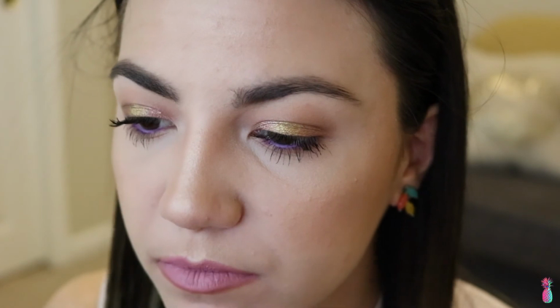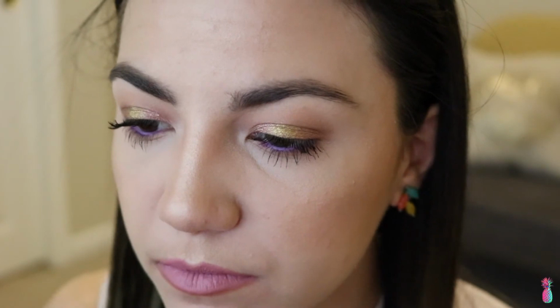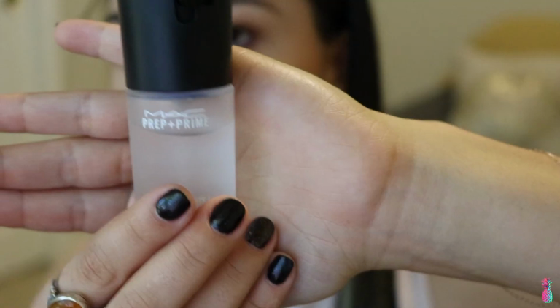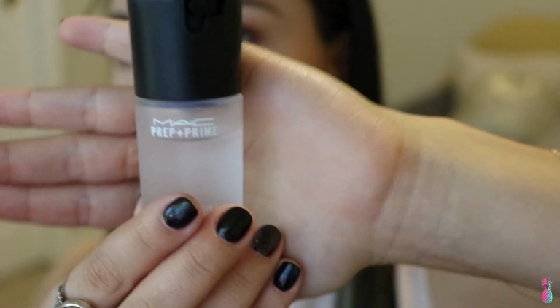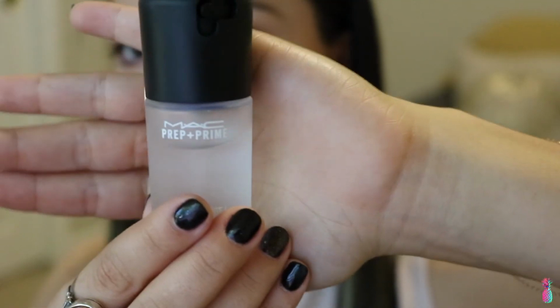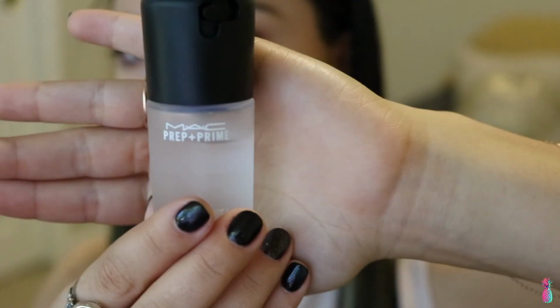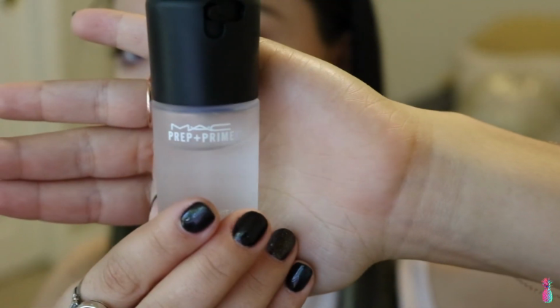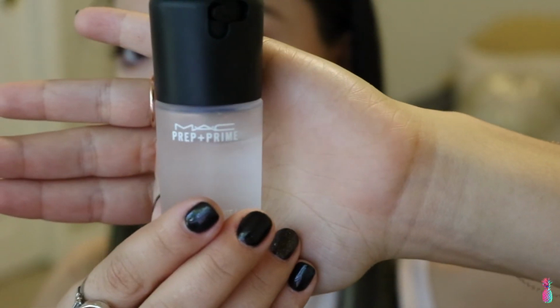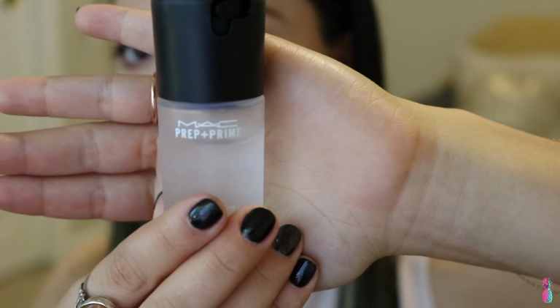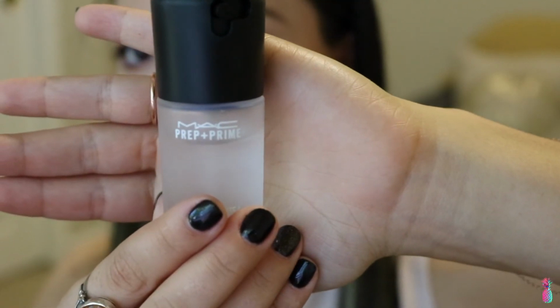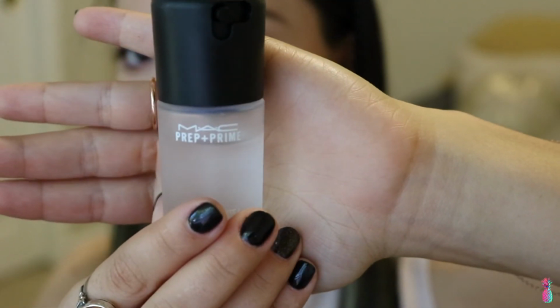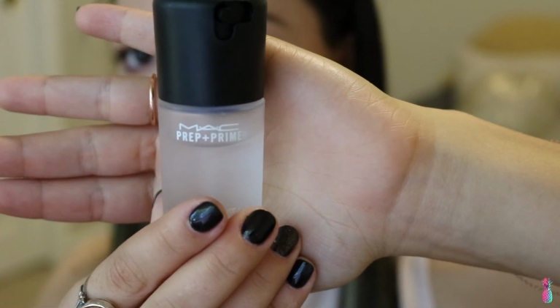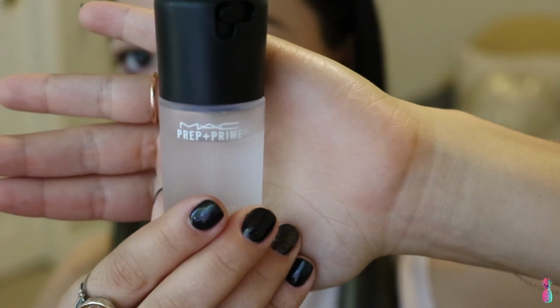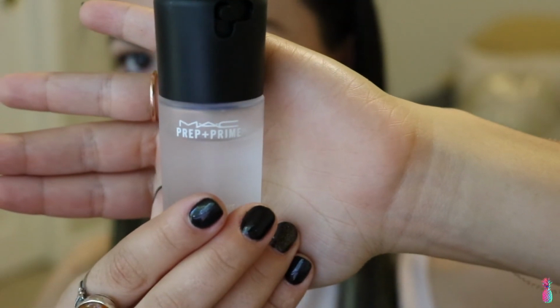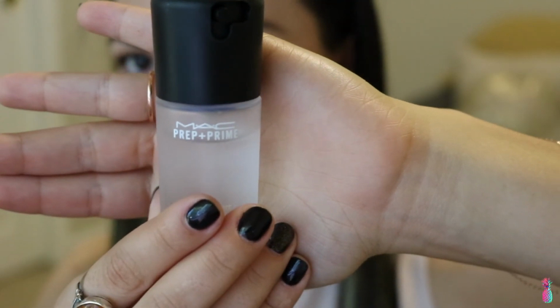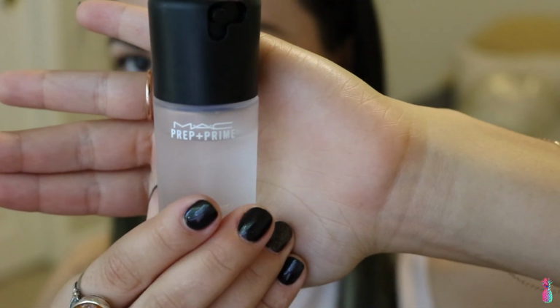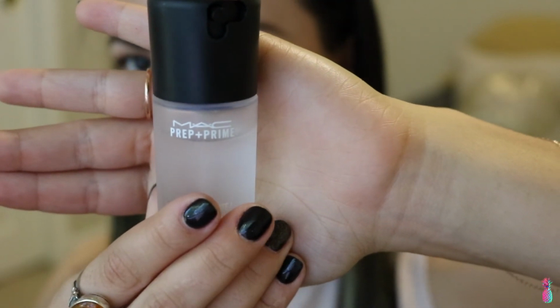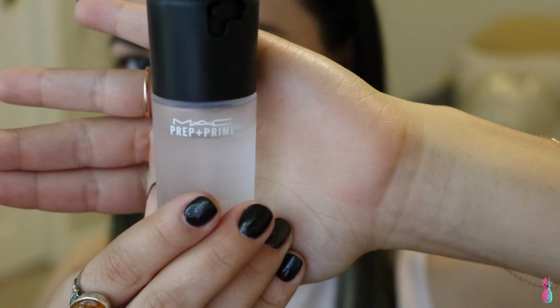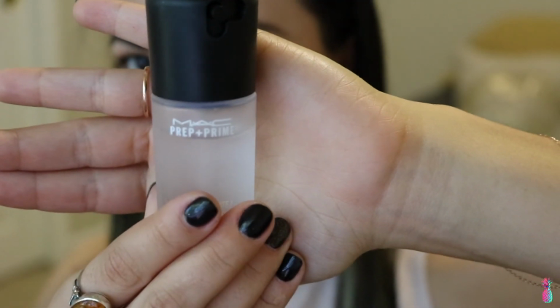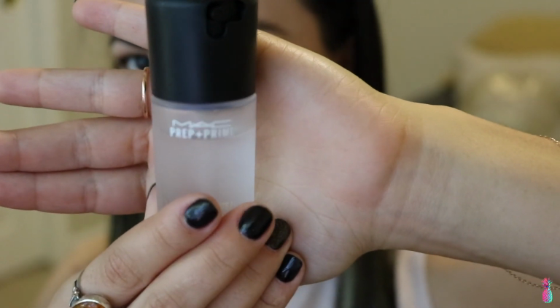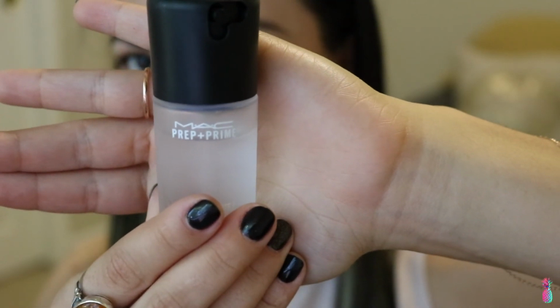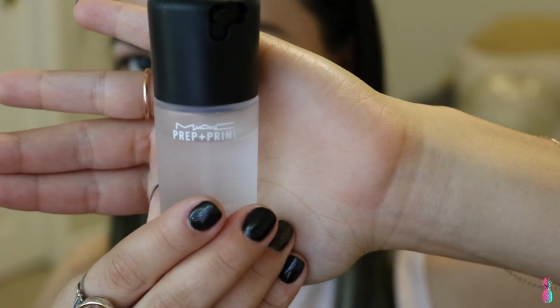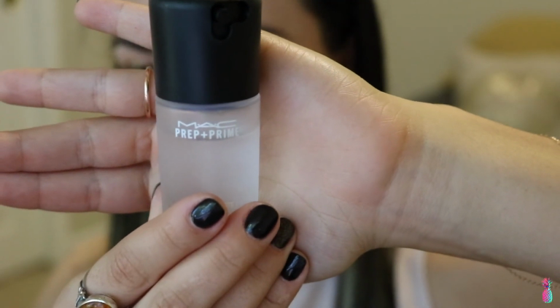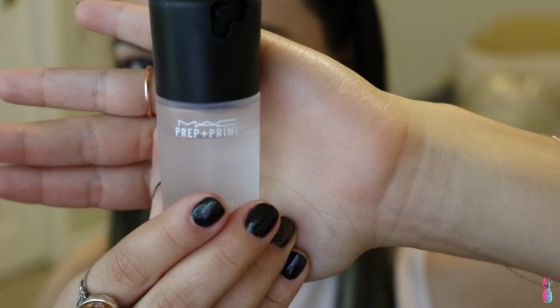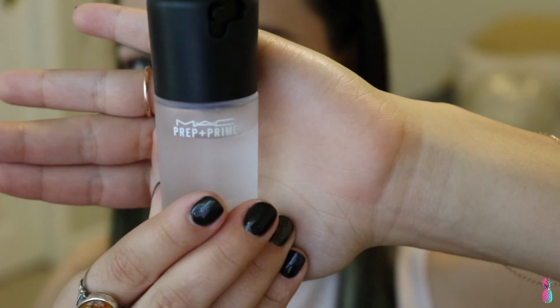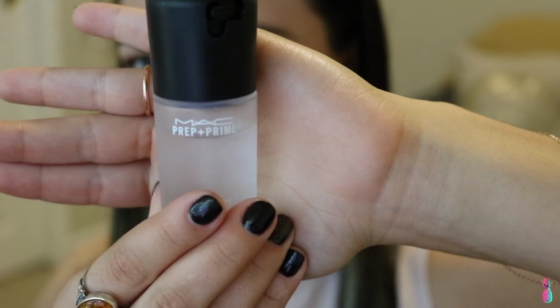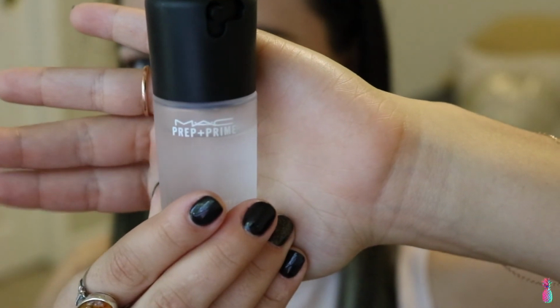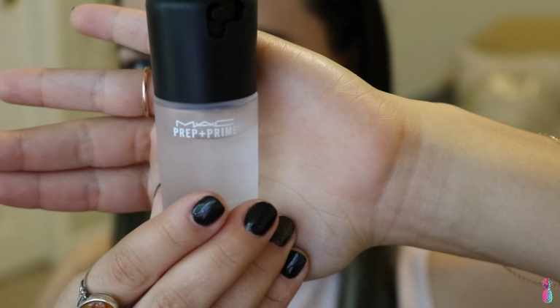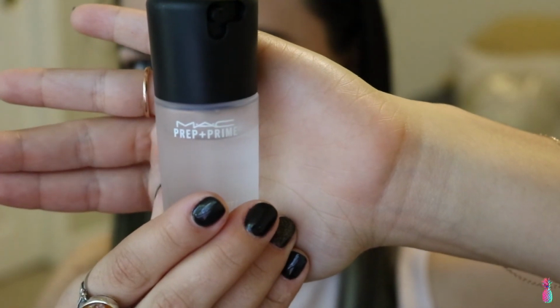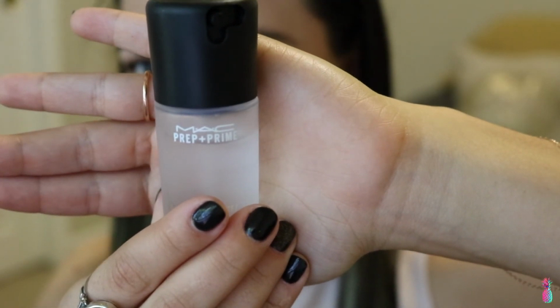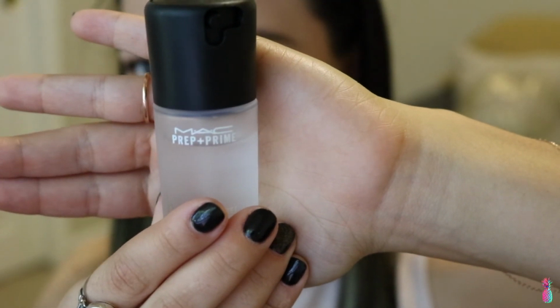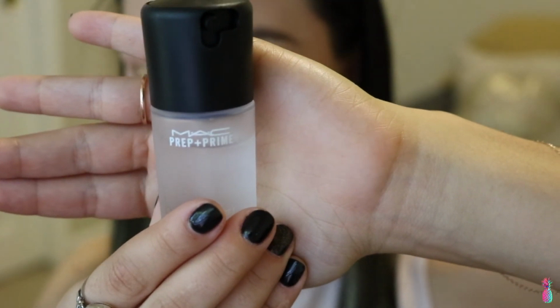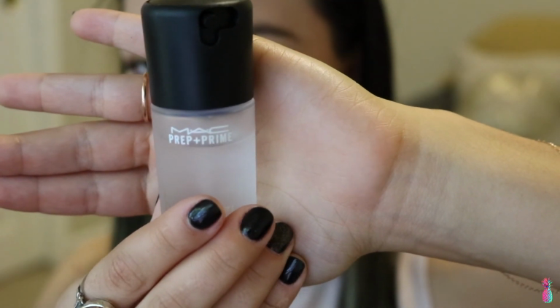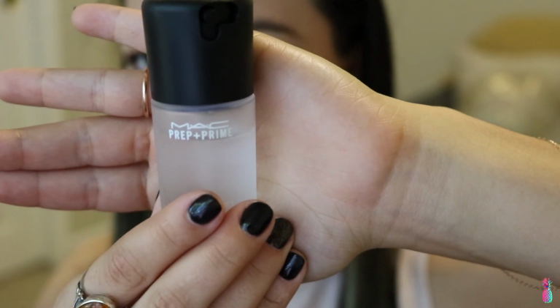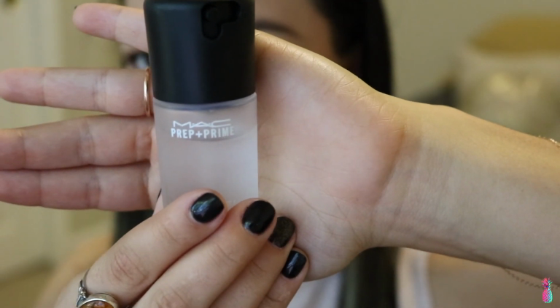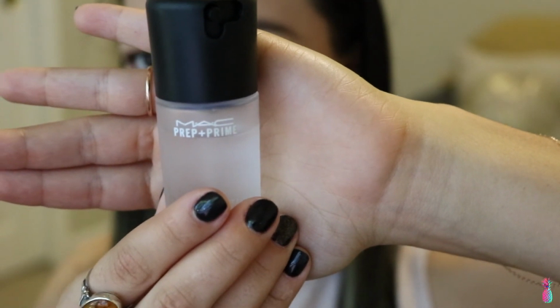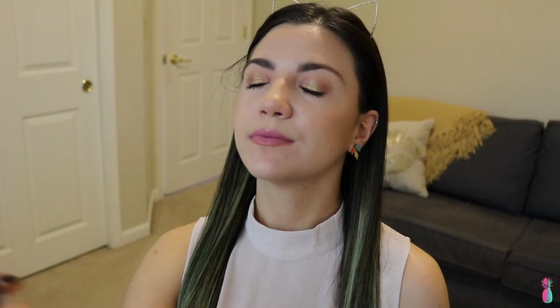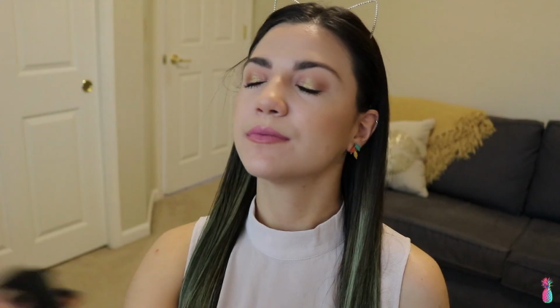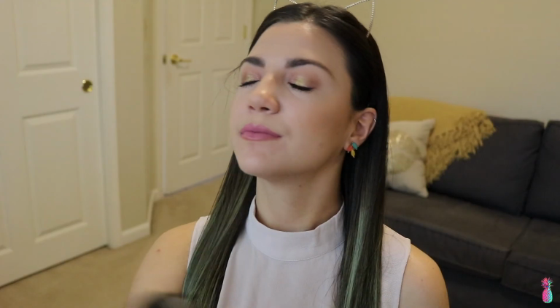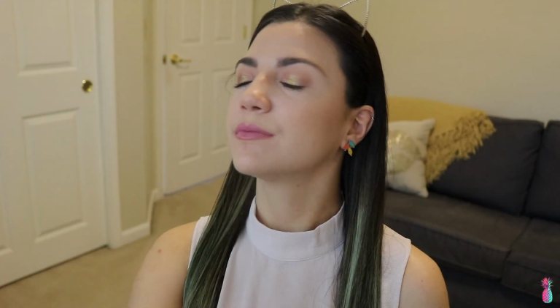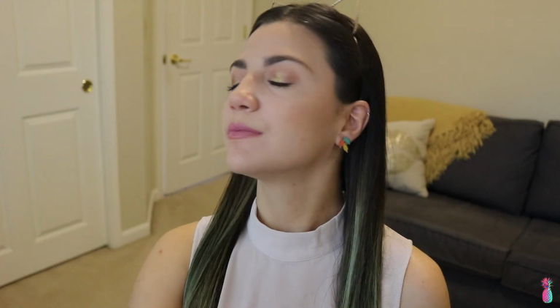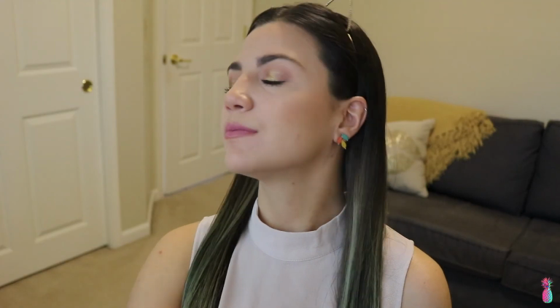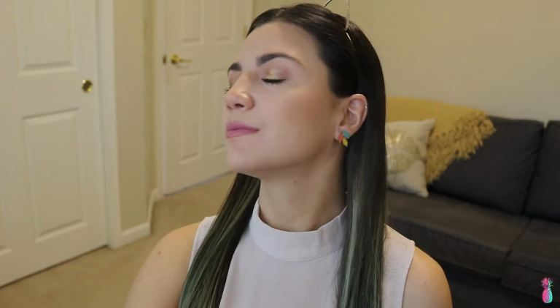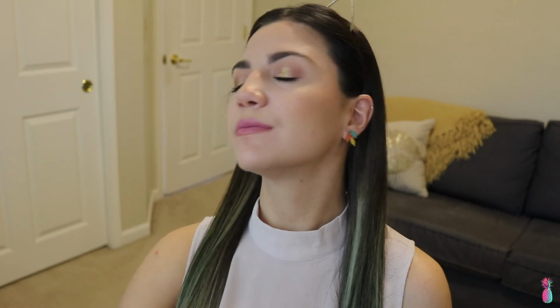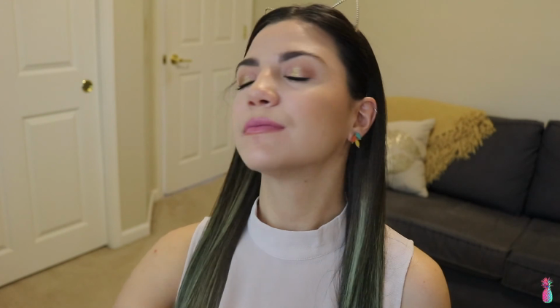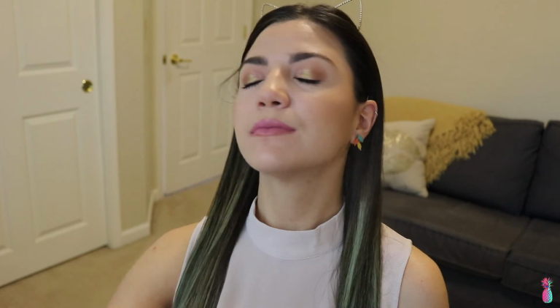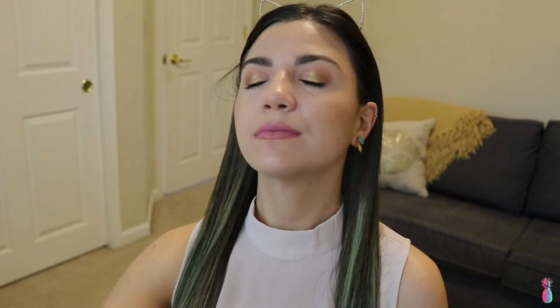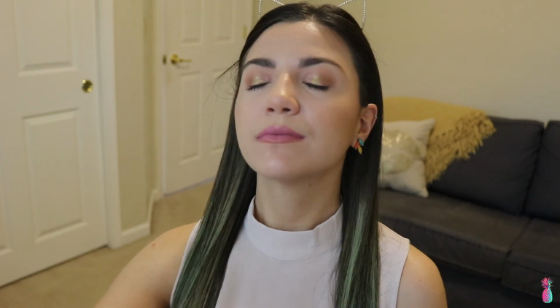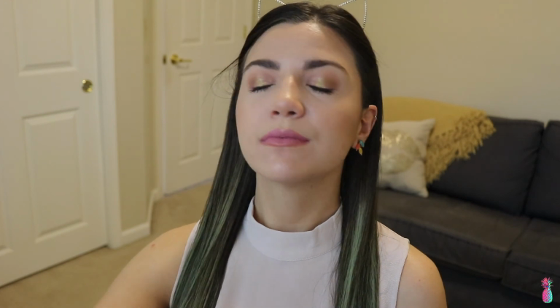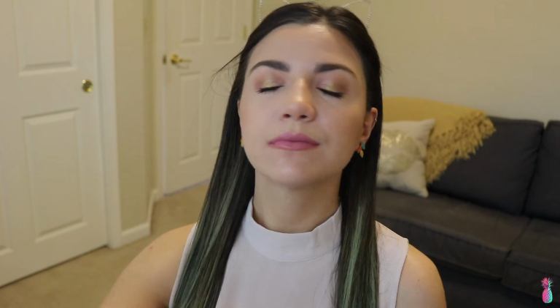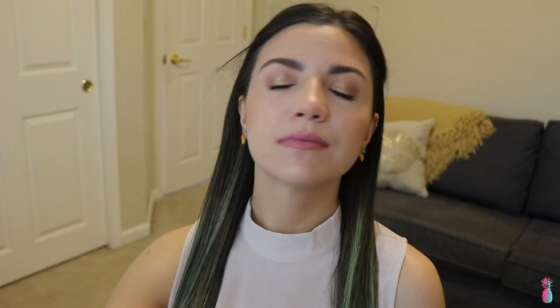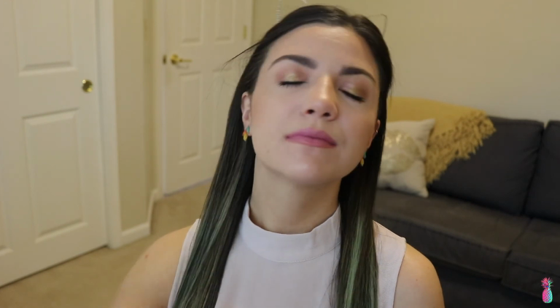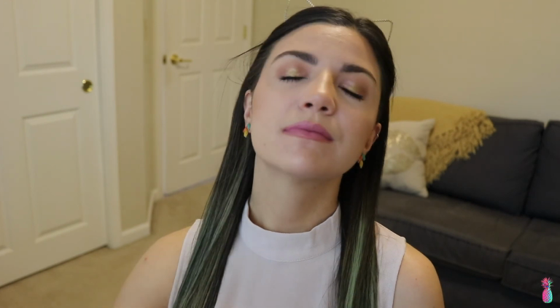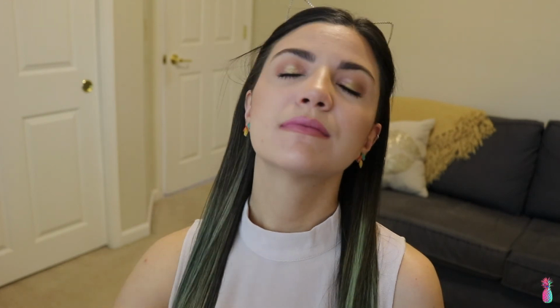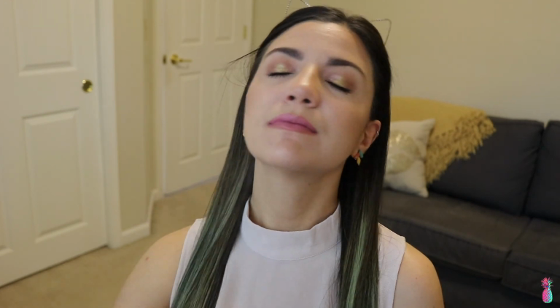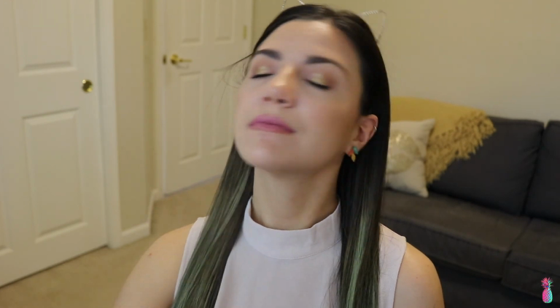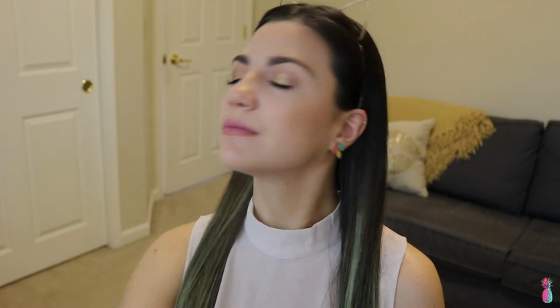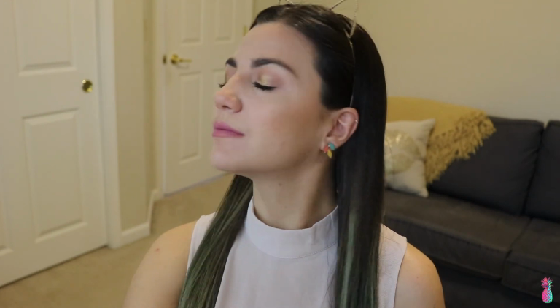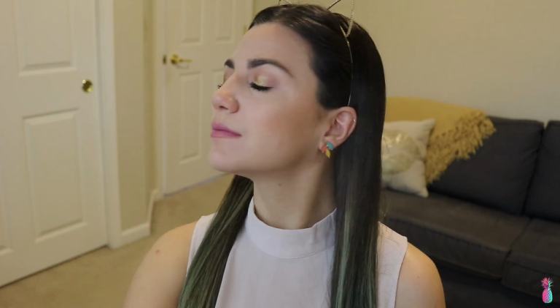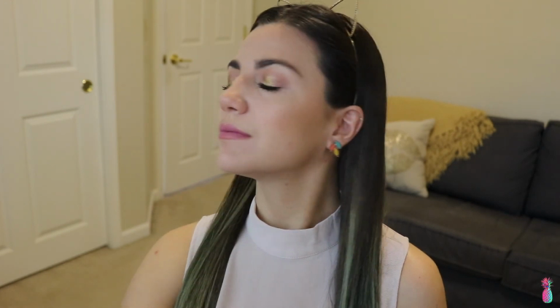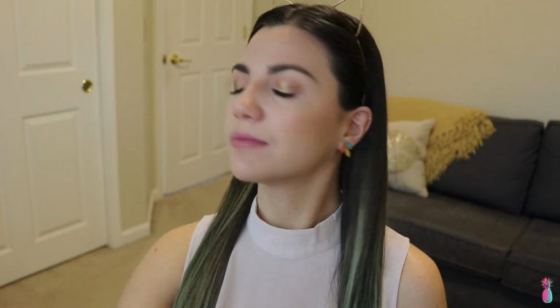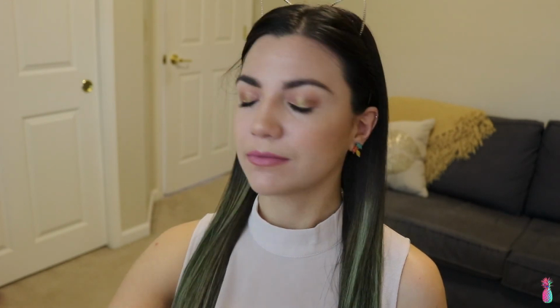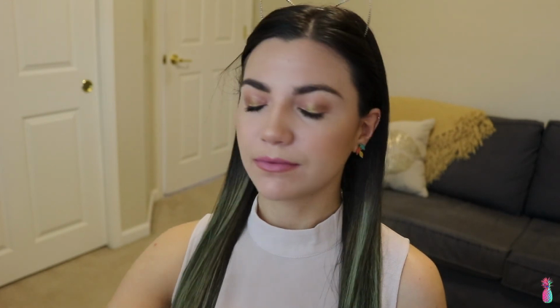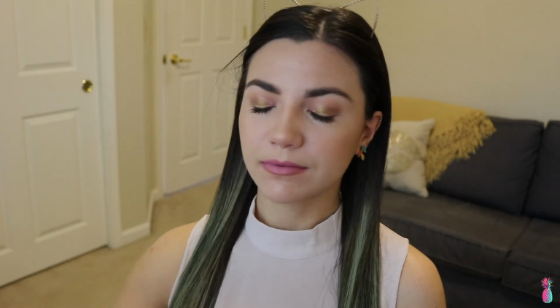Now I'm just going to go ahead and set my face with Fix Plus again just to give me that extra glow and a little bit of dewiness.